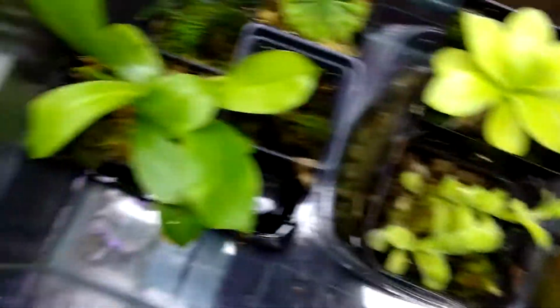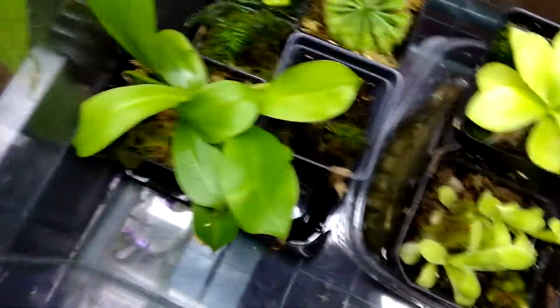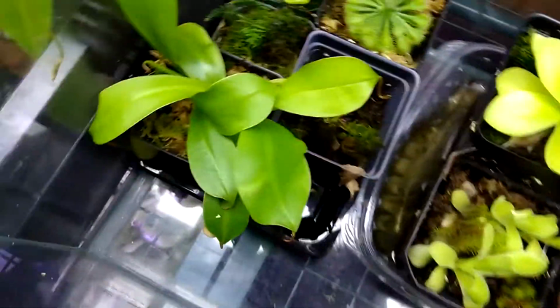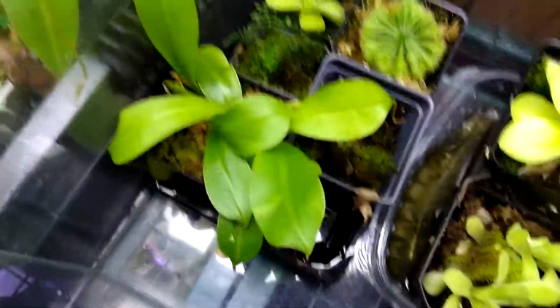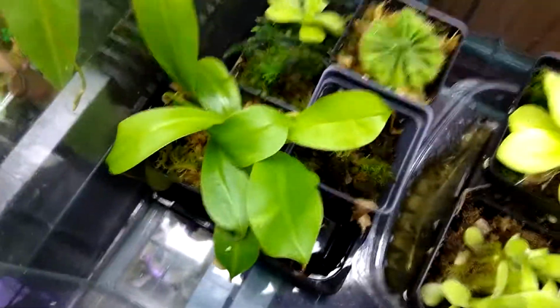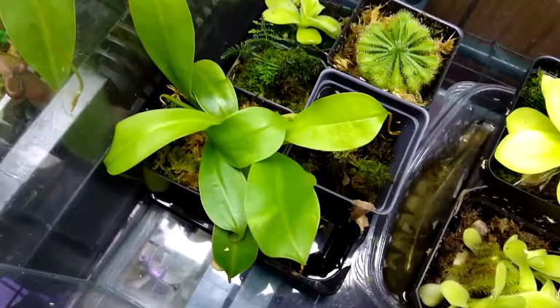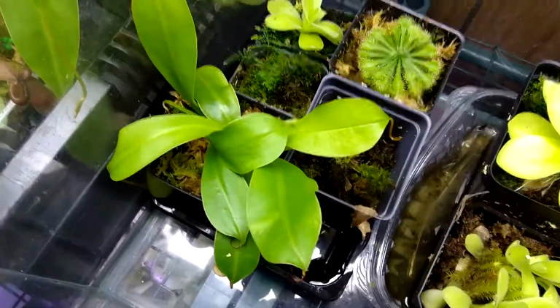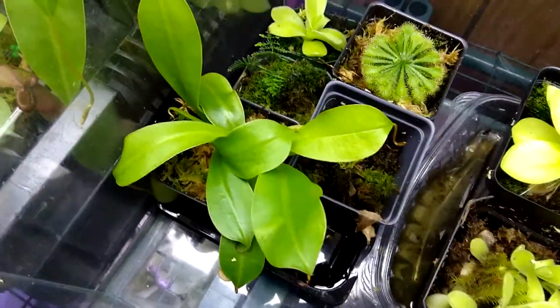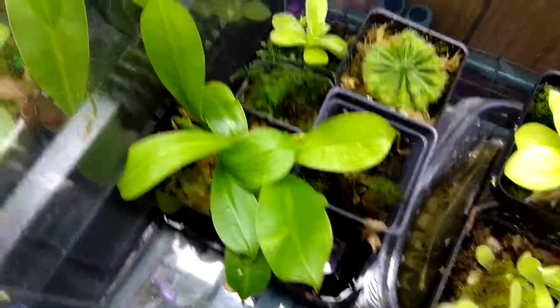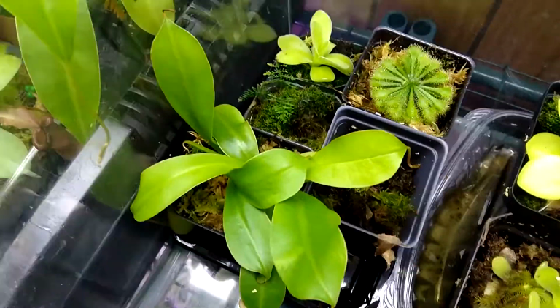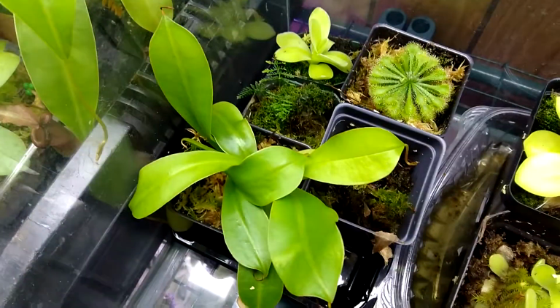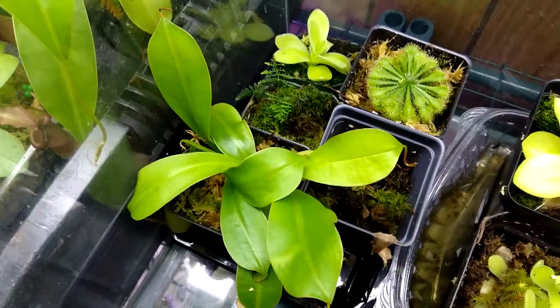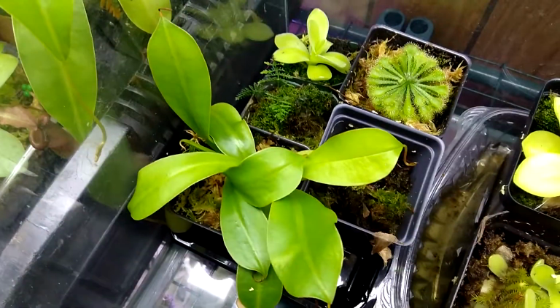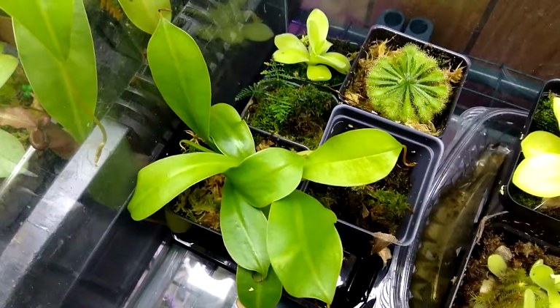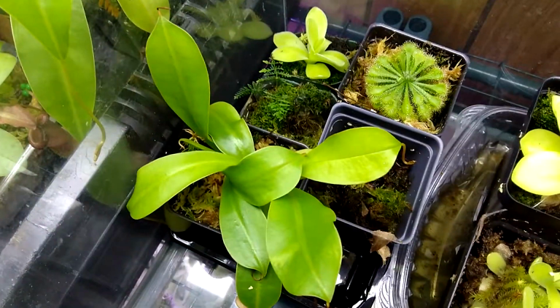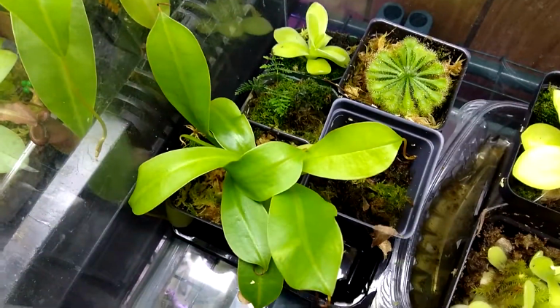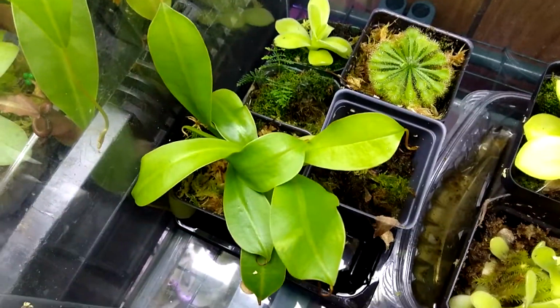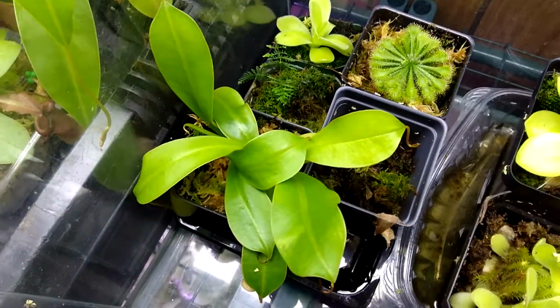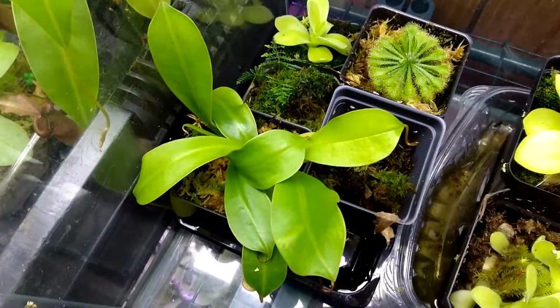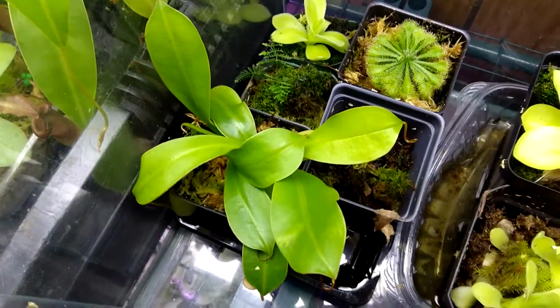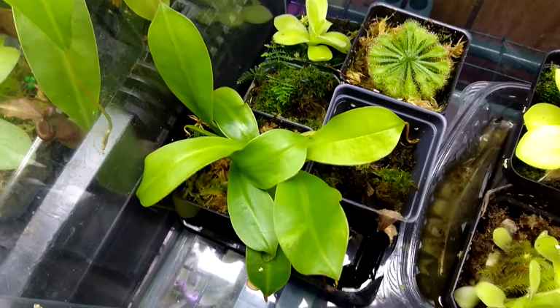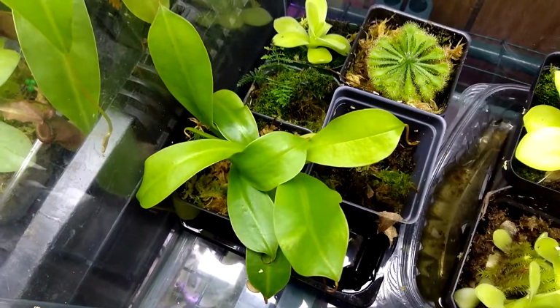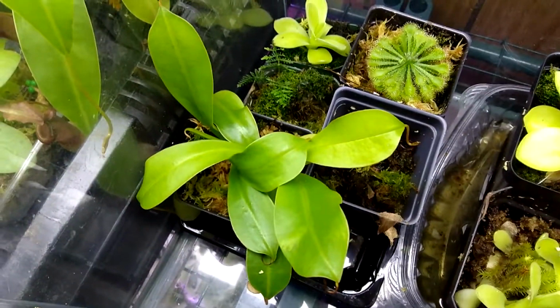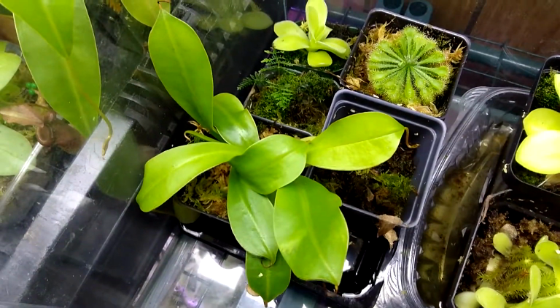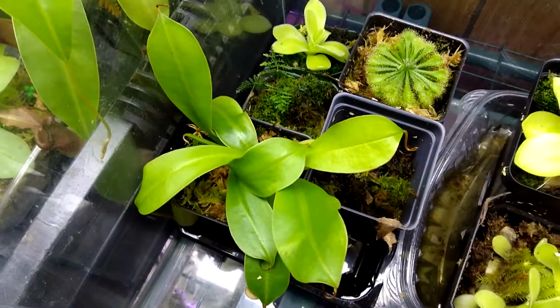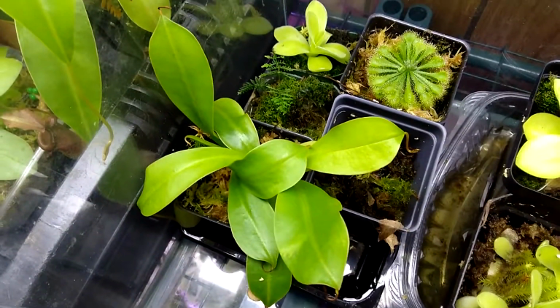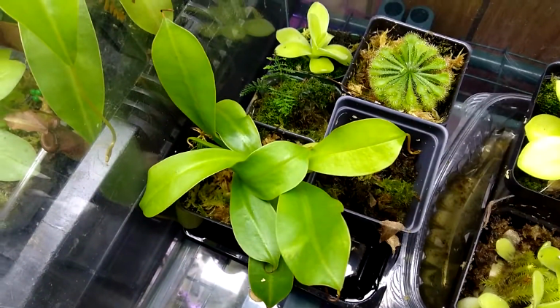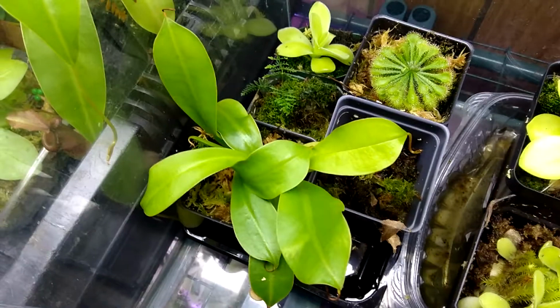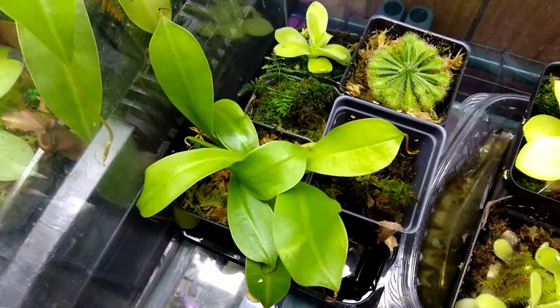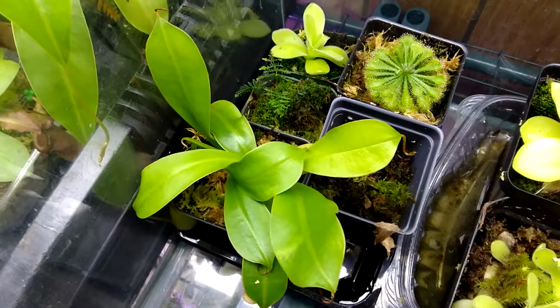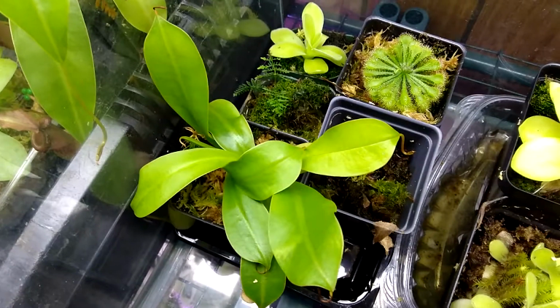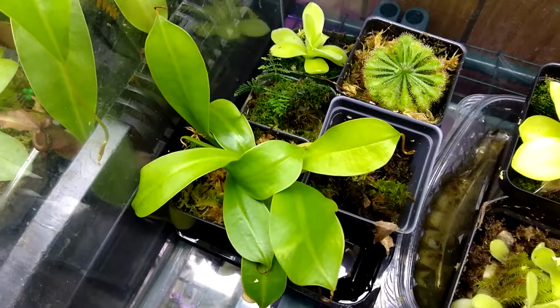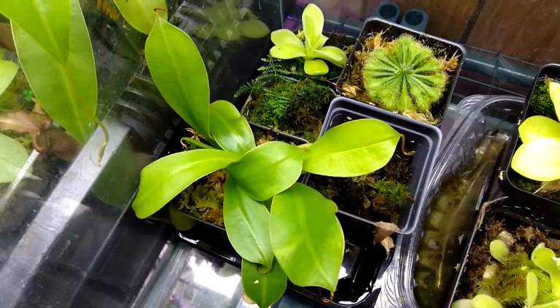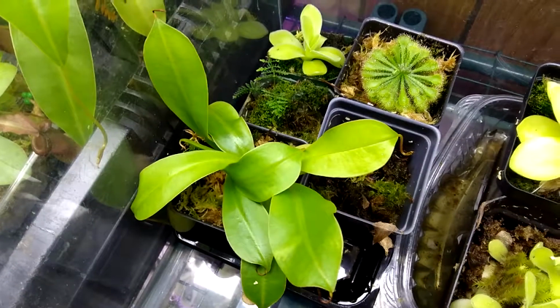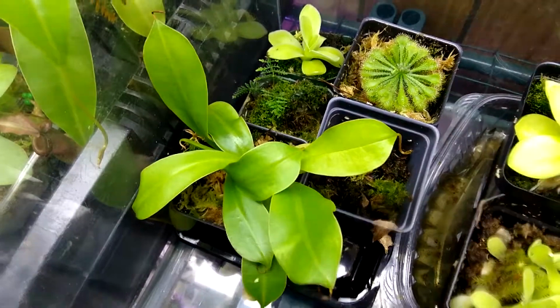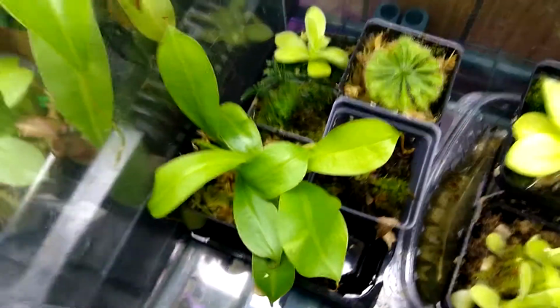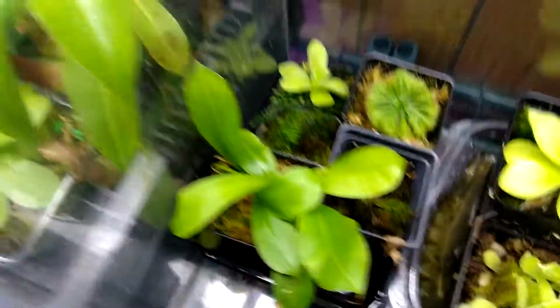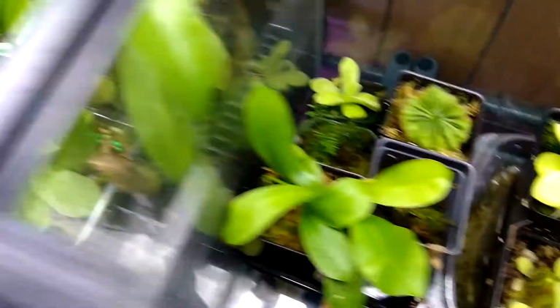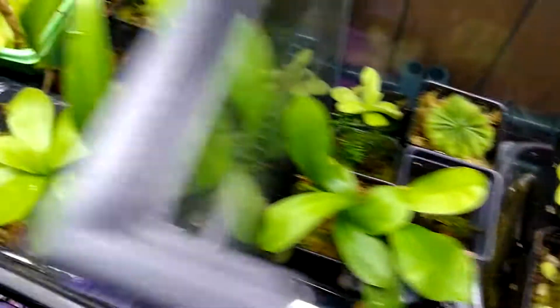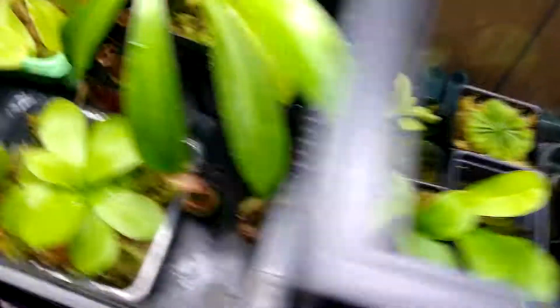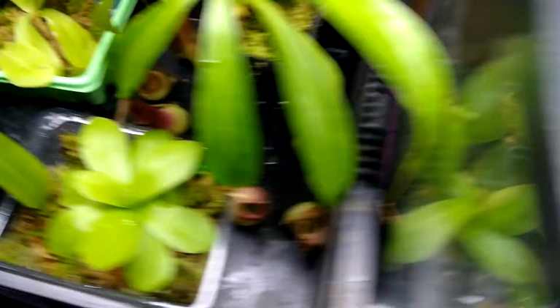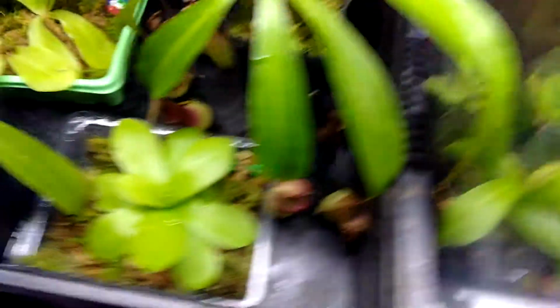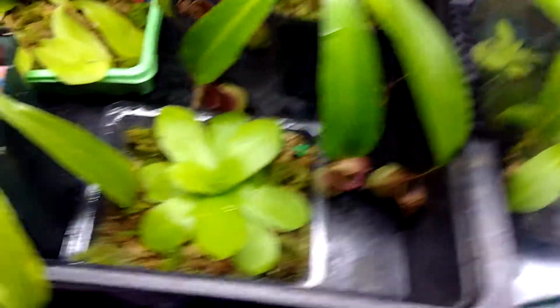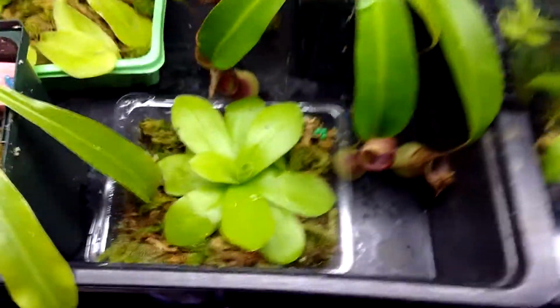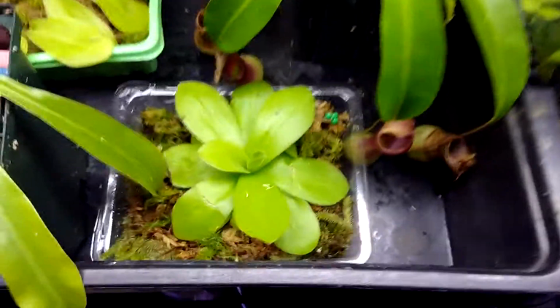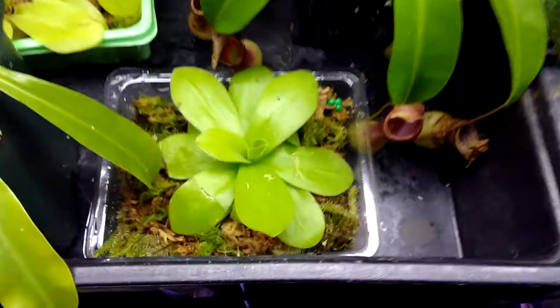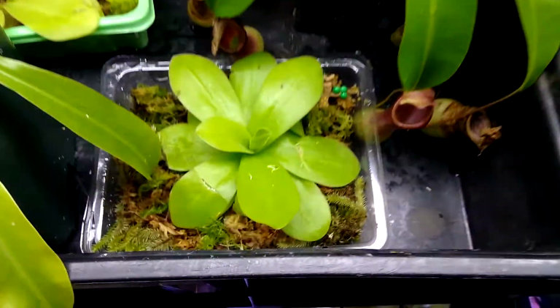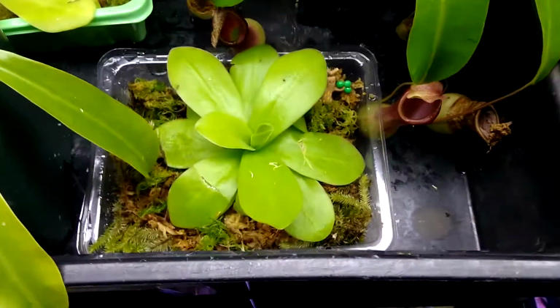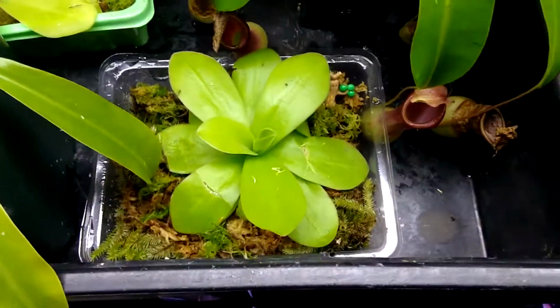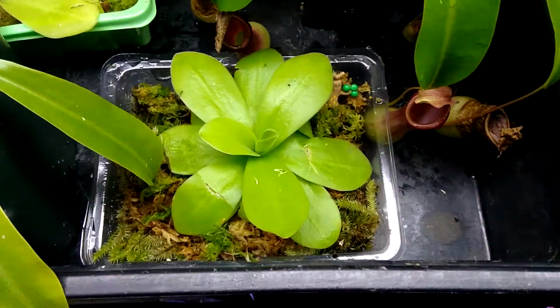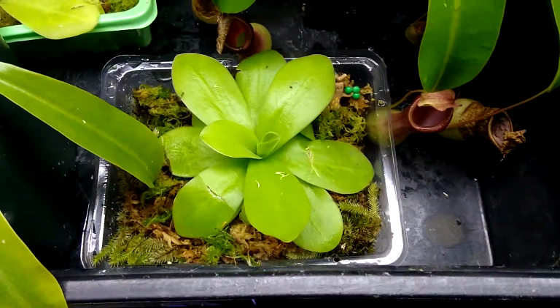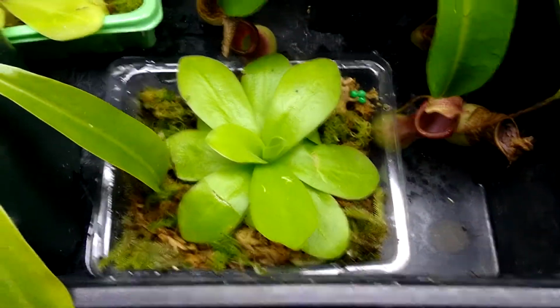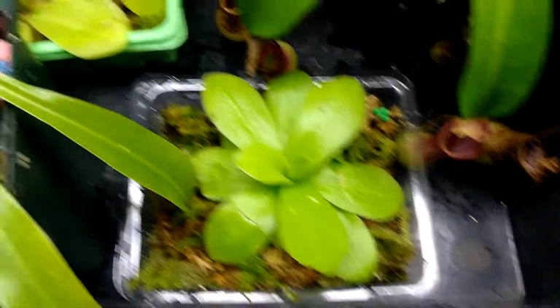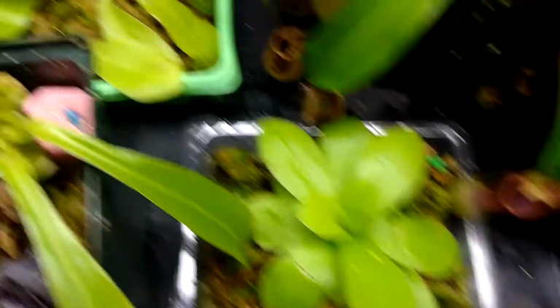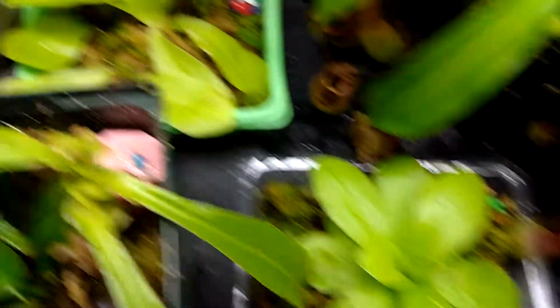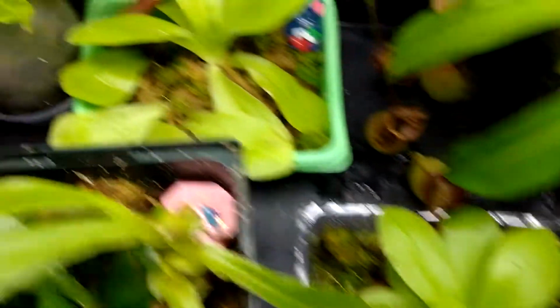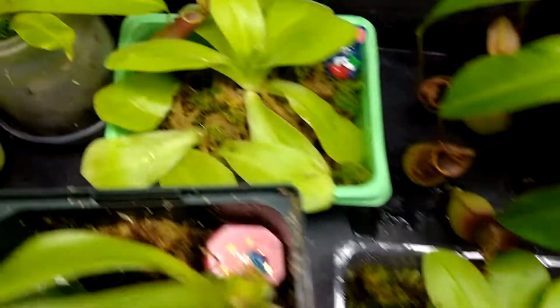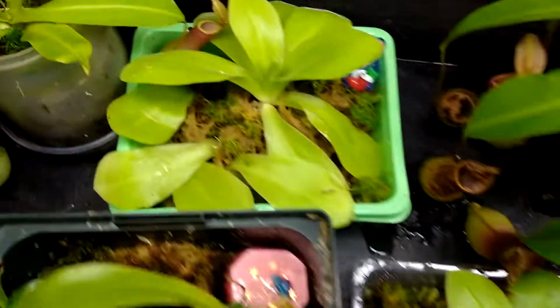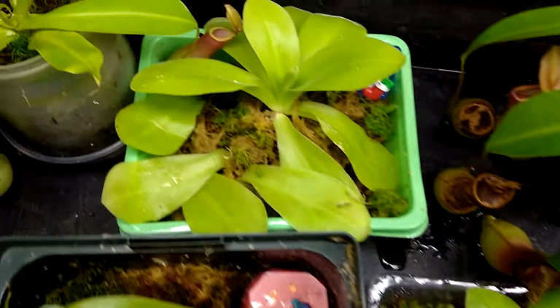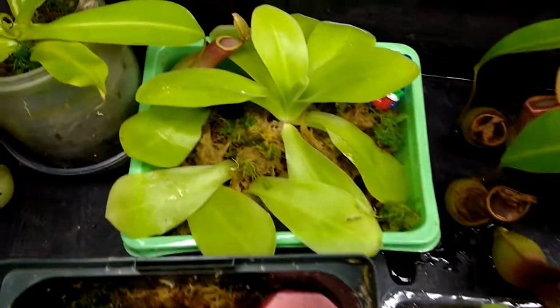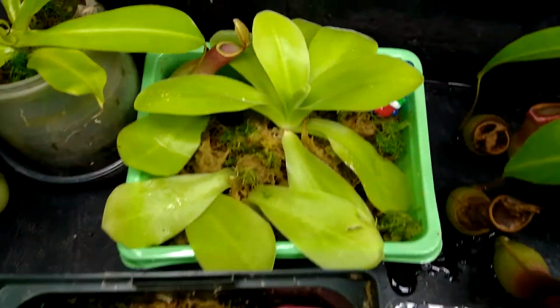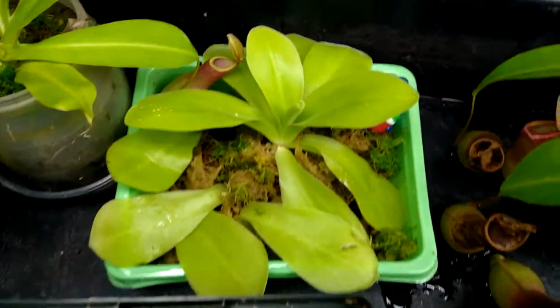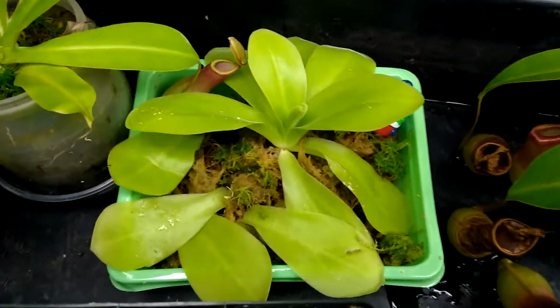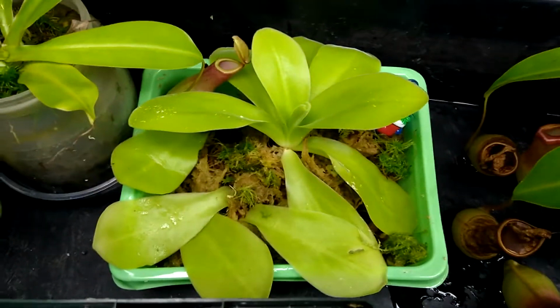These are some baby Nepenthes that I'm growing, and more Pinguicula.